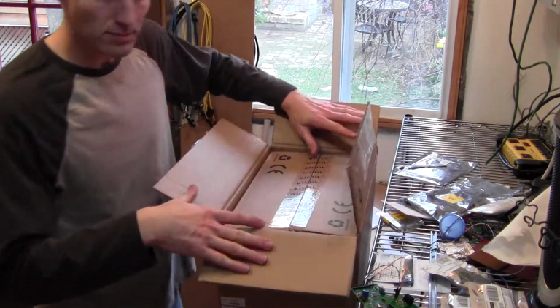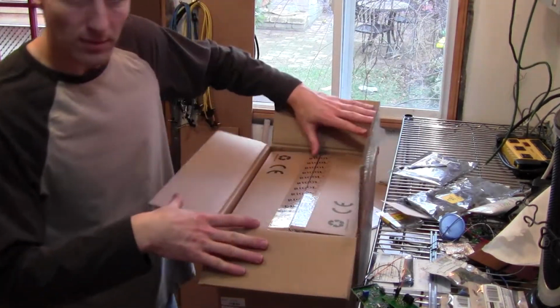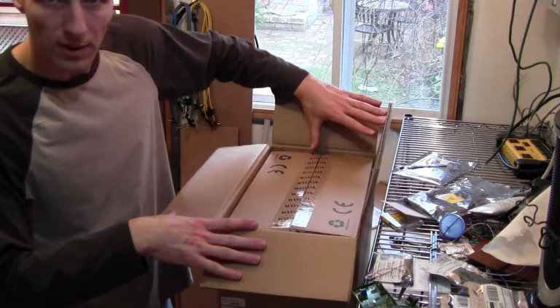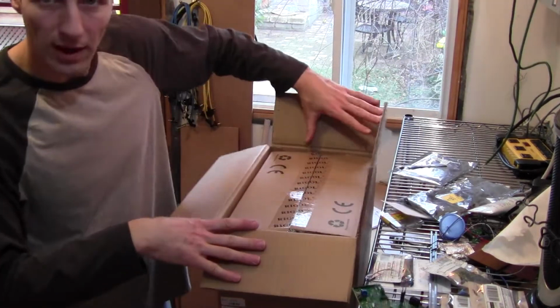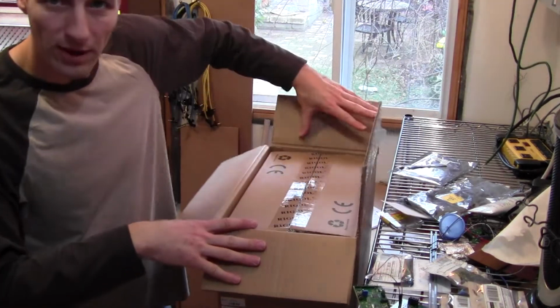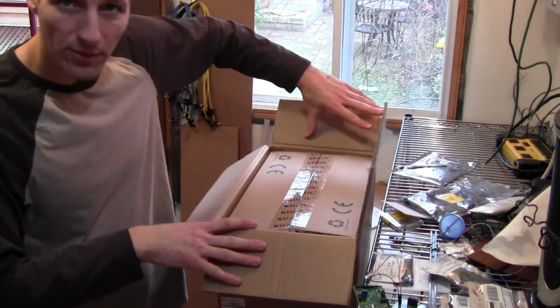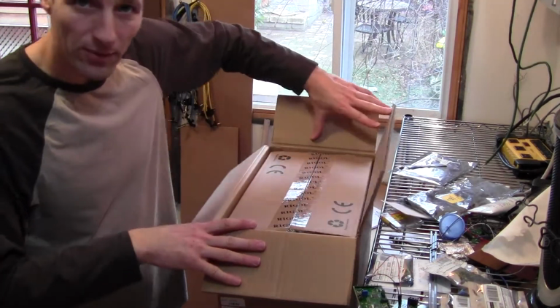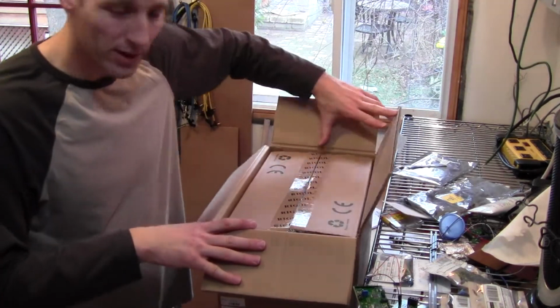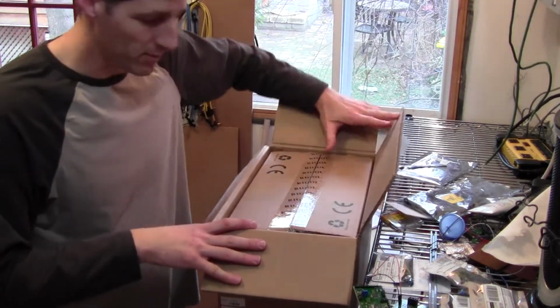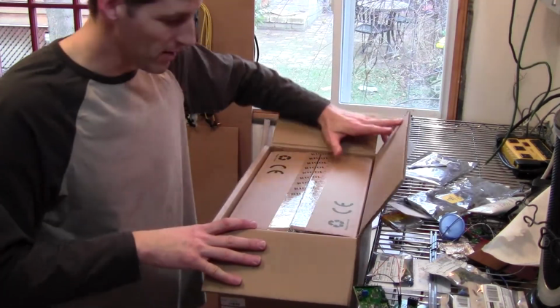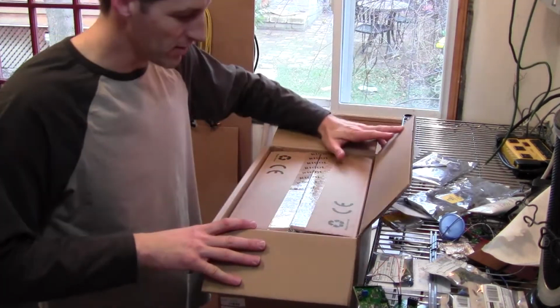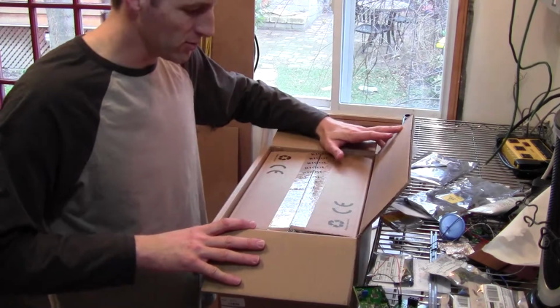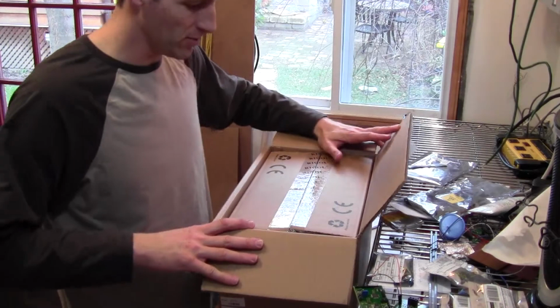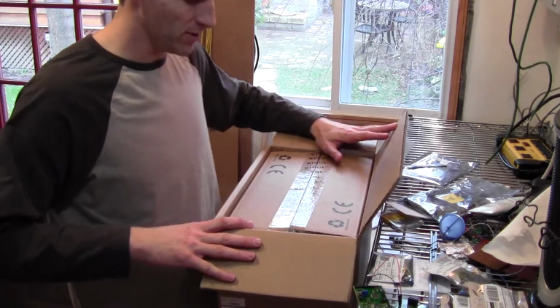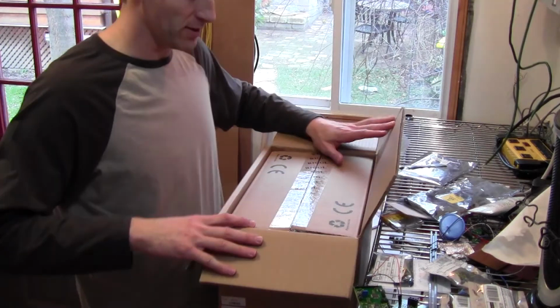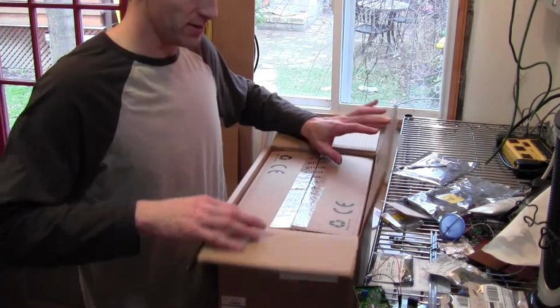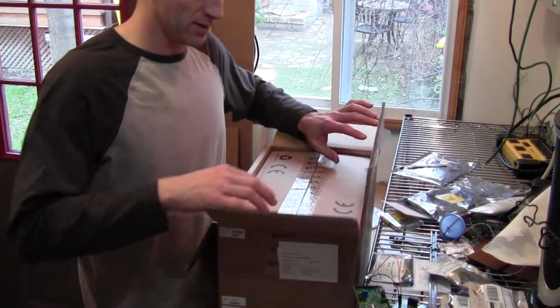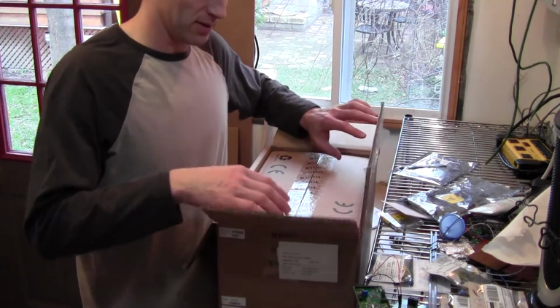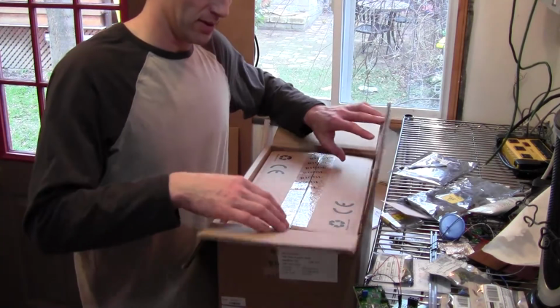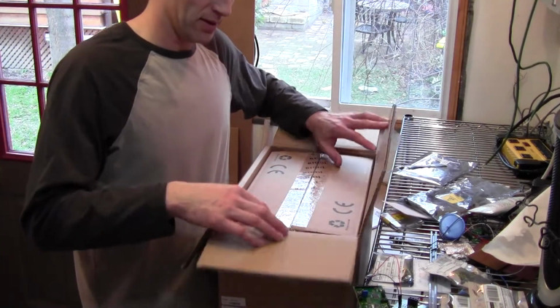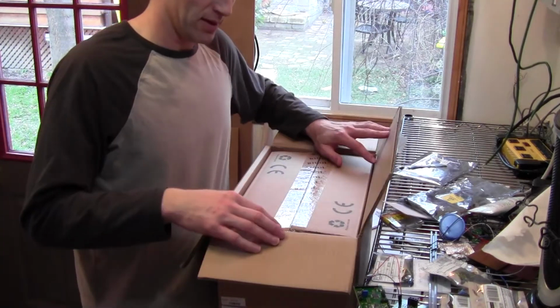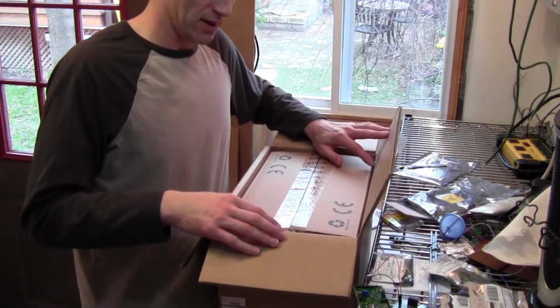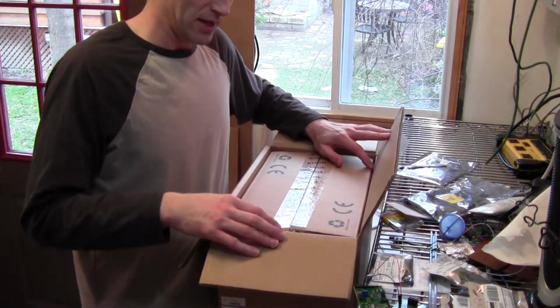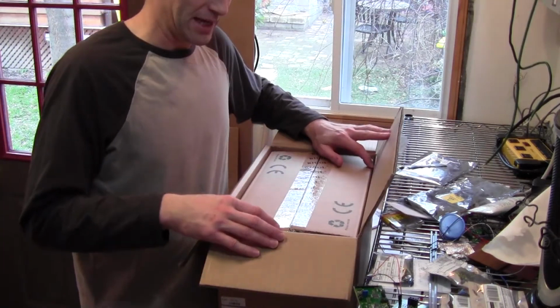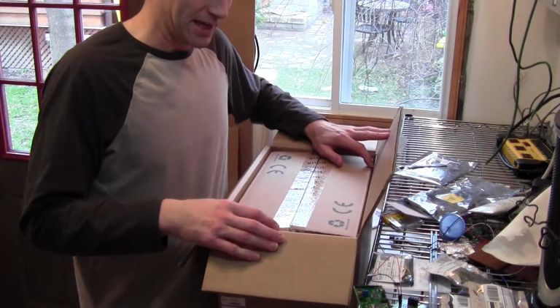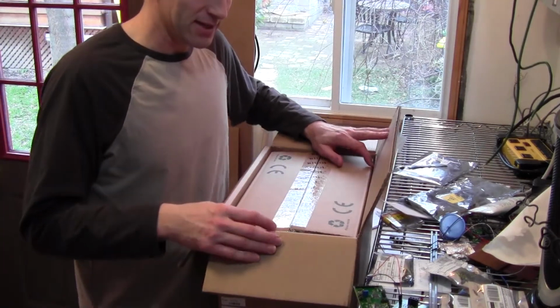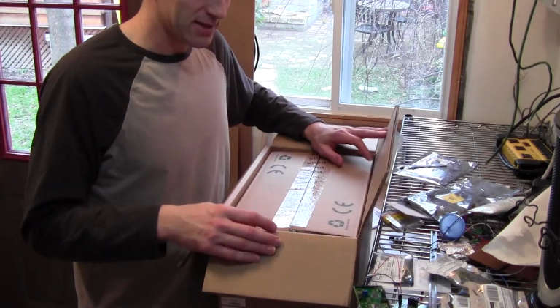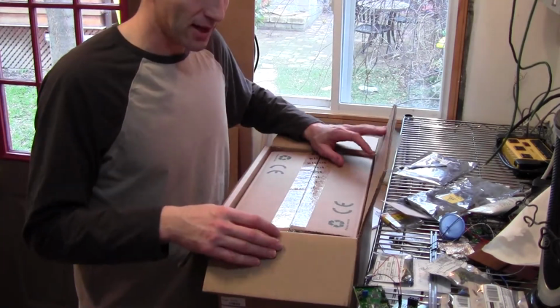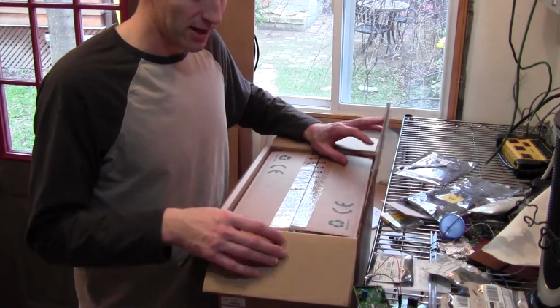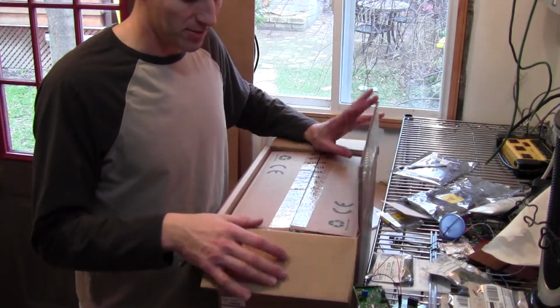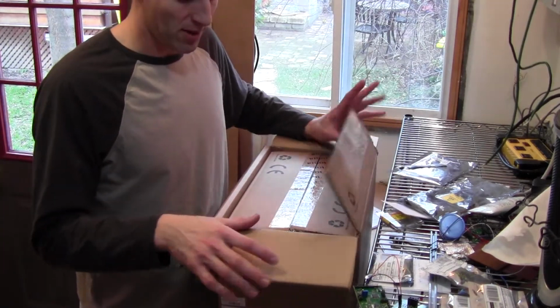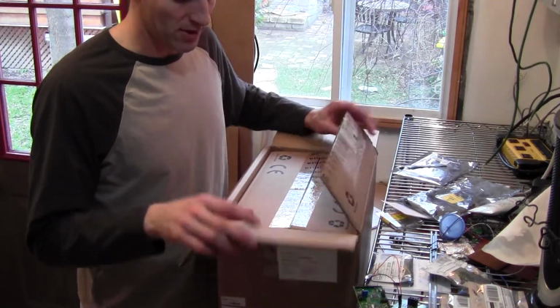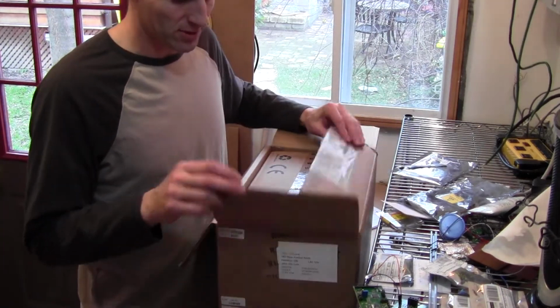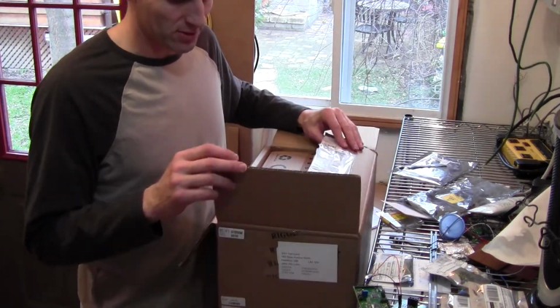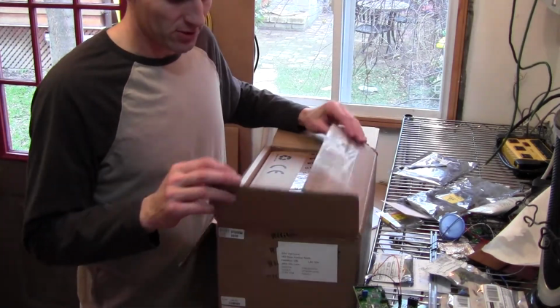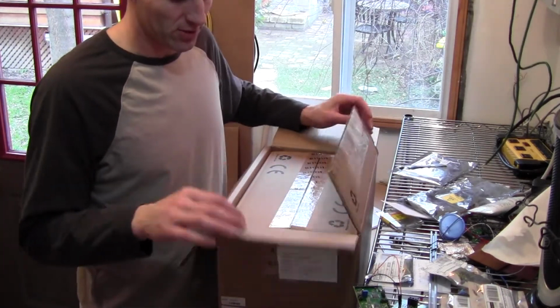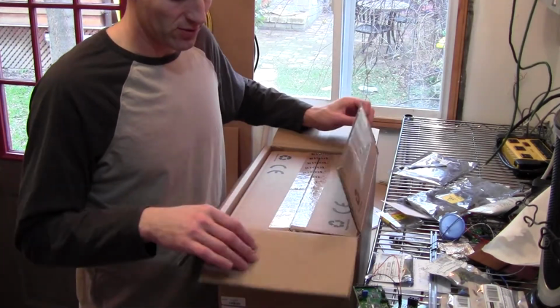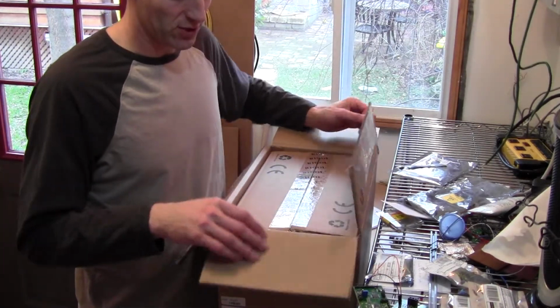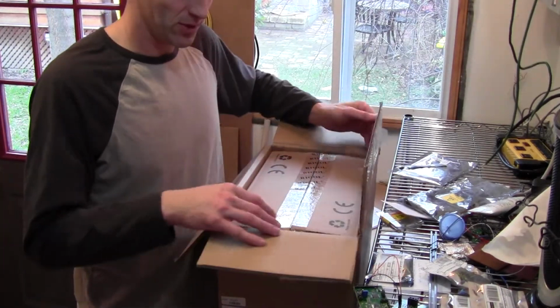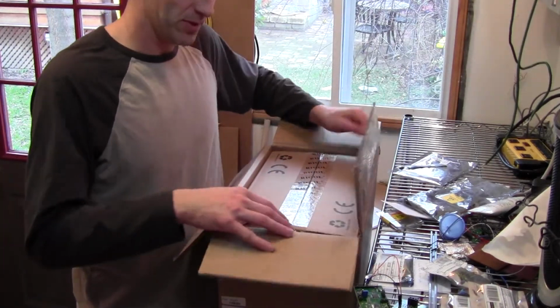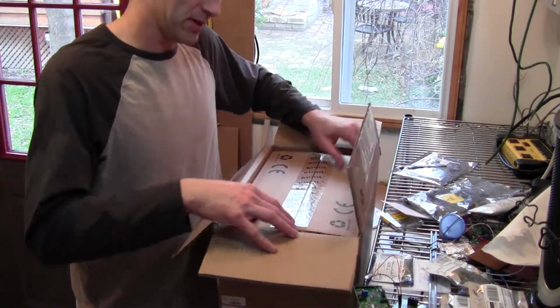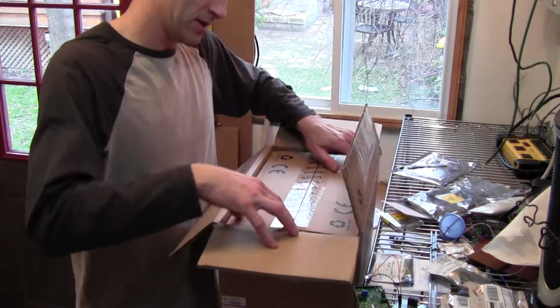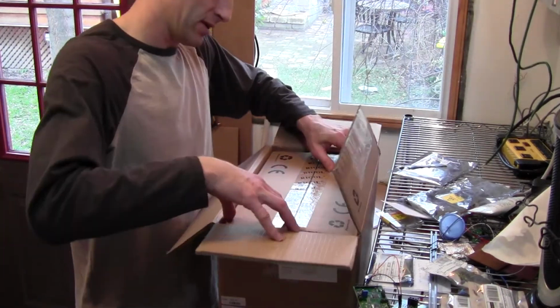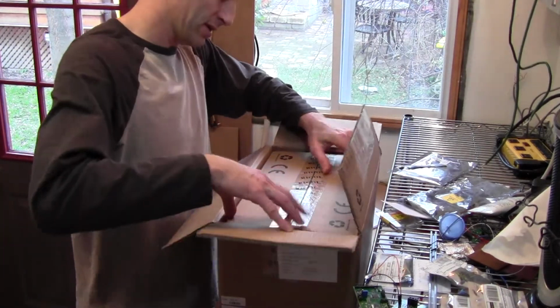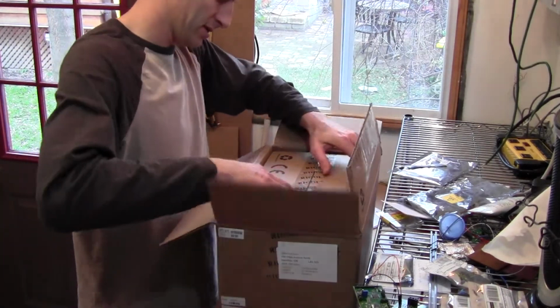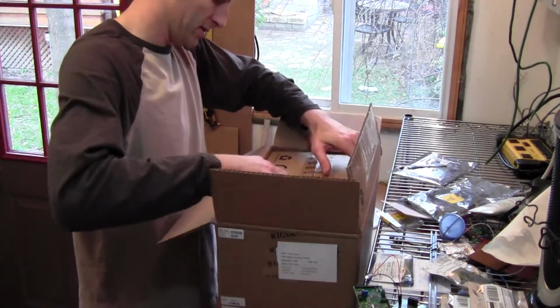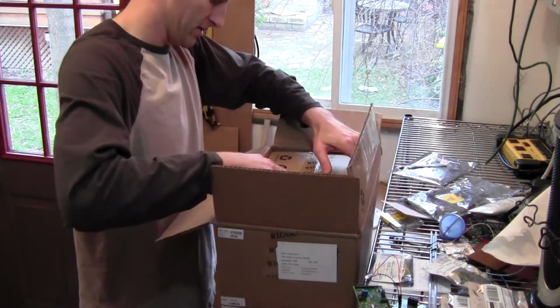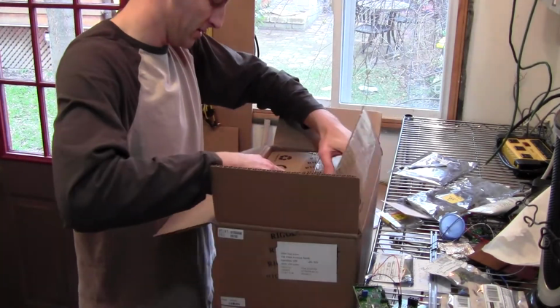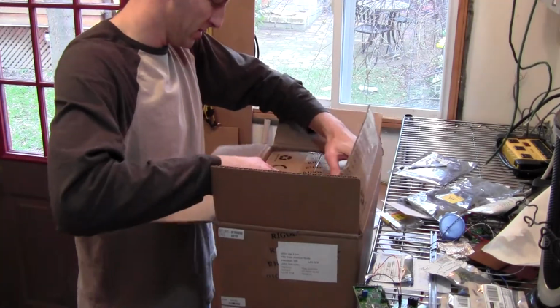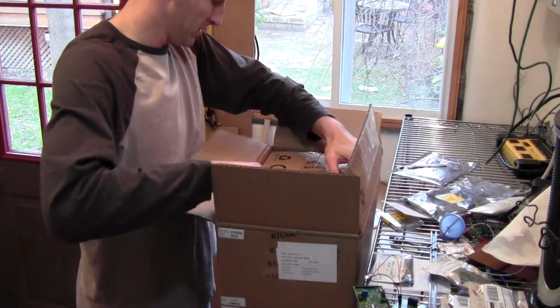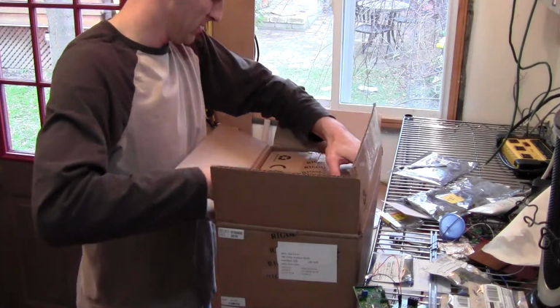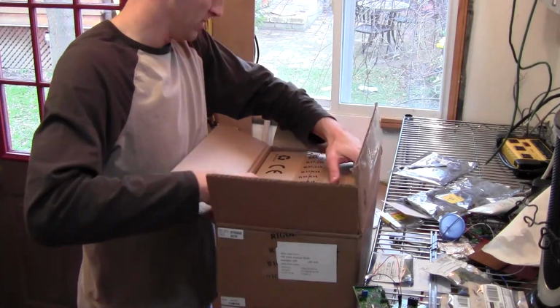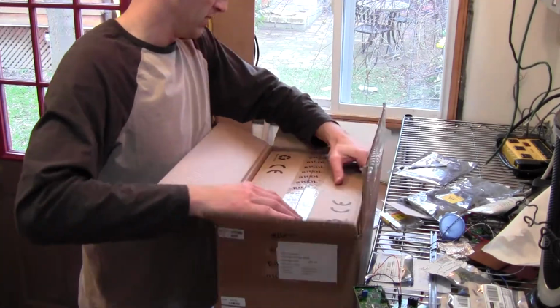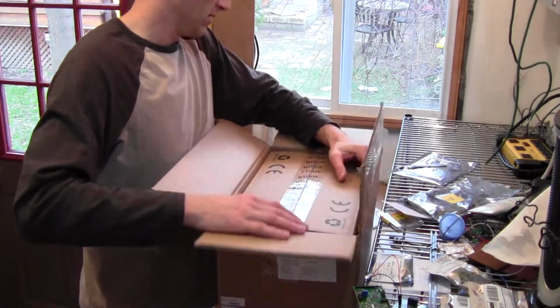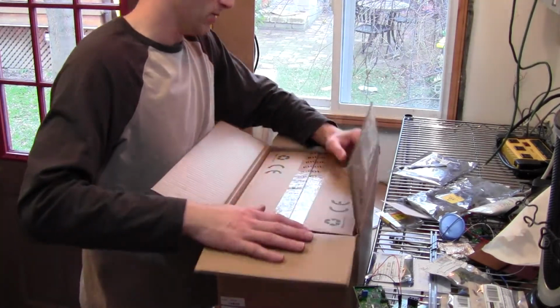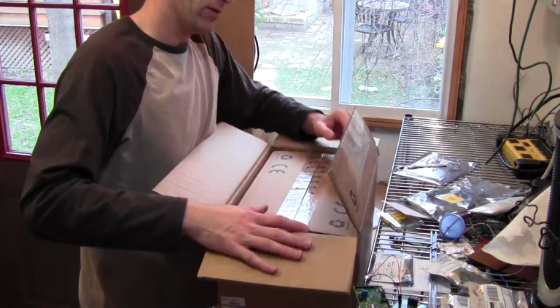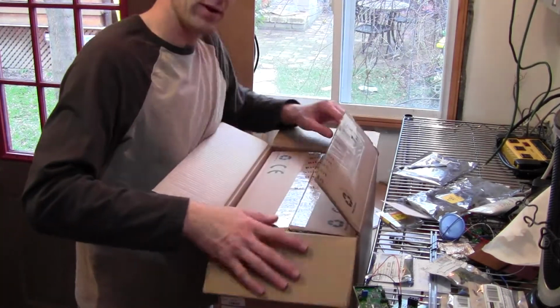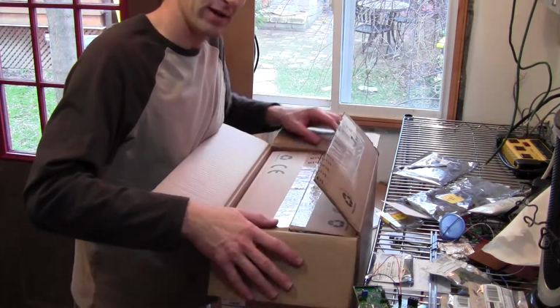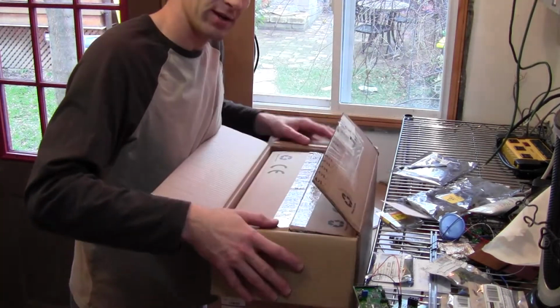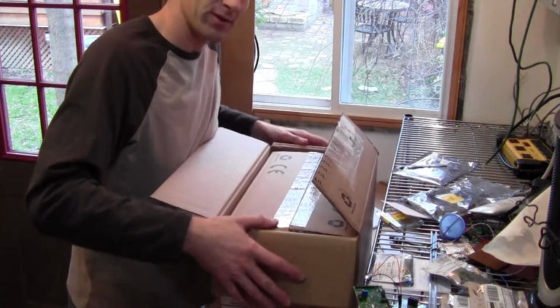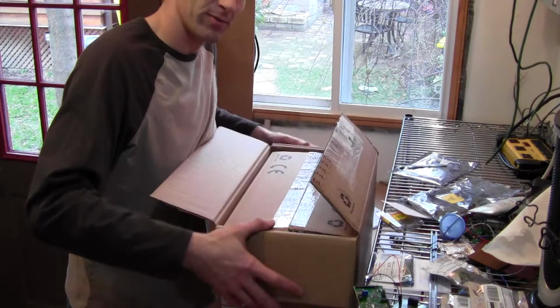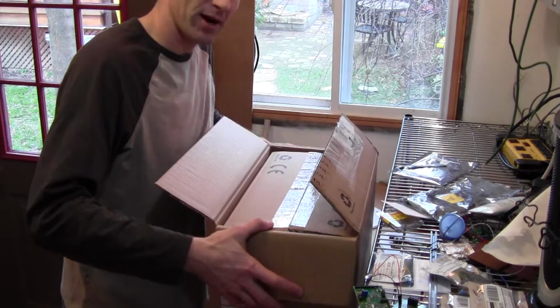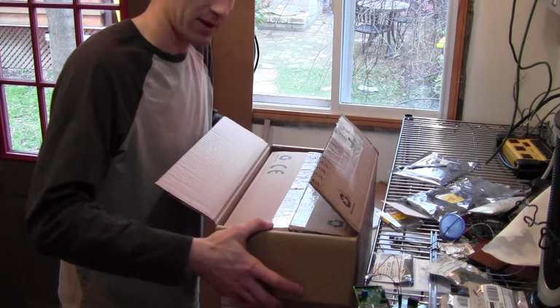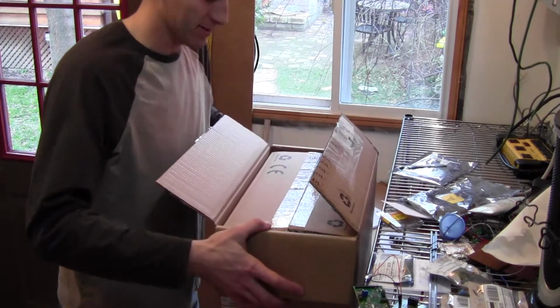Okay, when we get the box open, inside the box — which was used for shipping — you'll find another box.